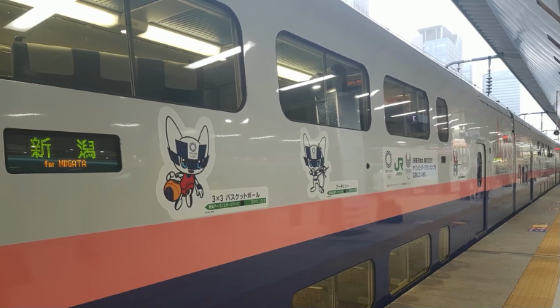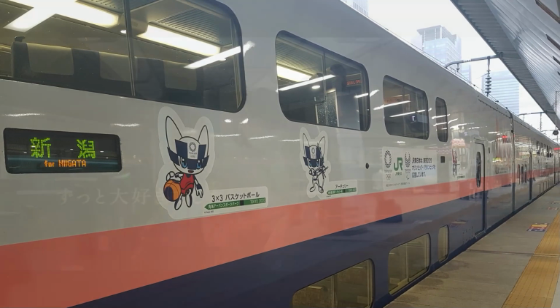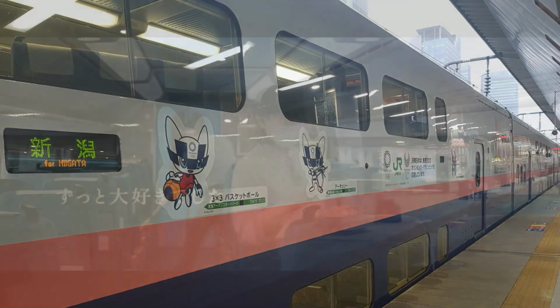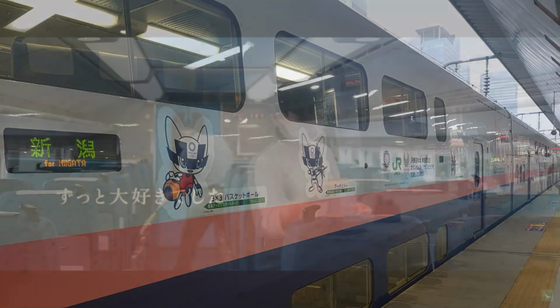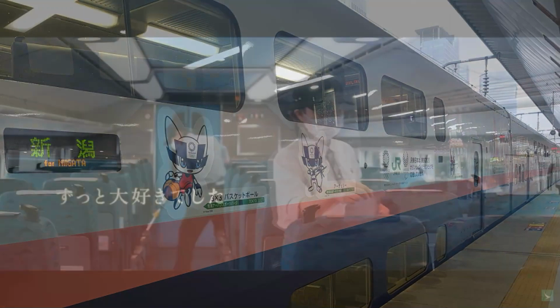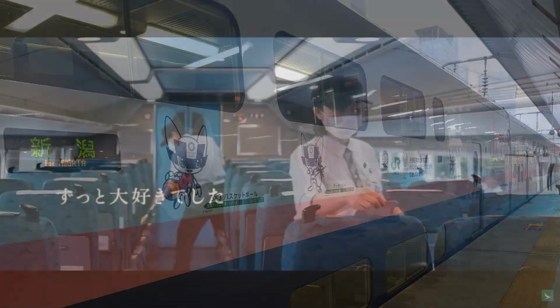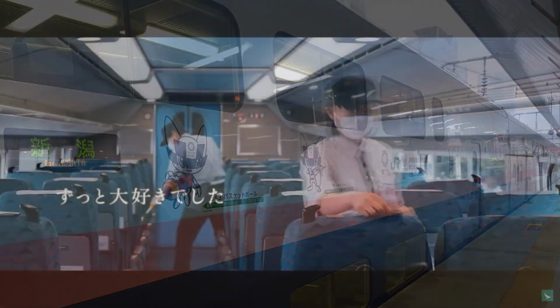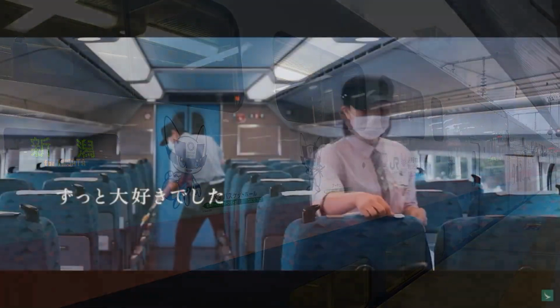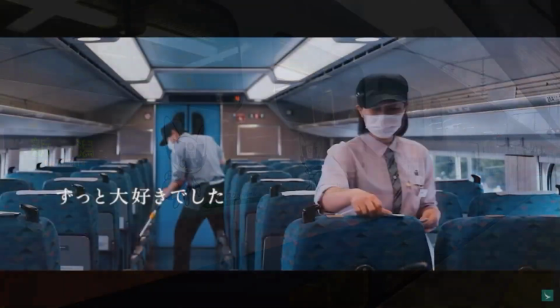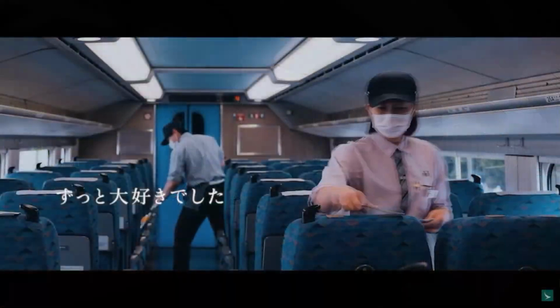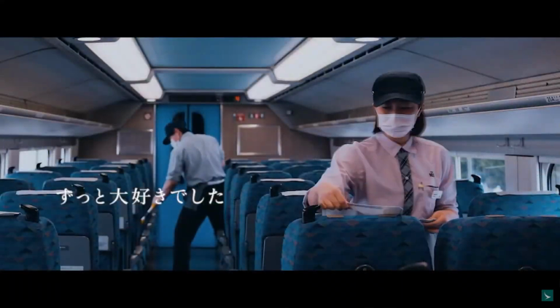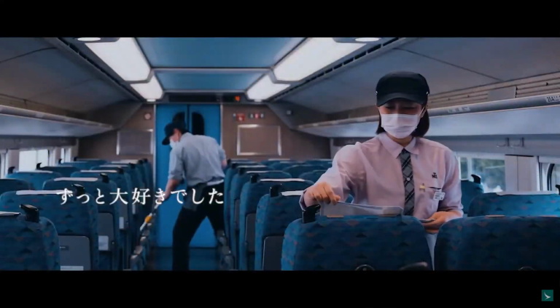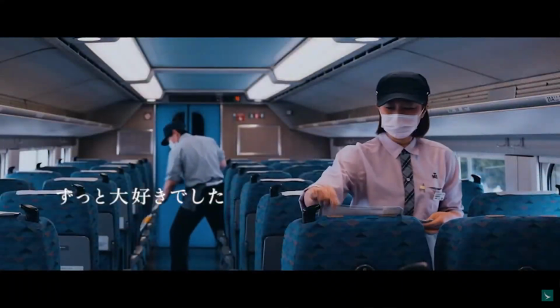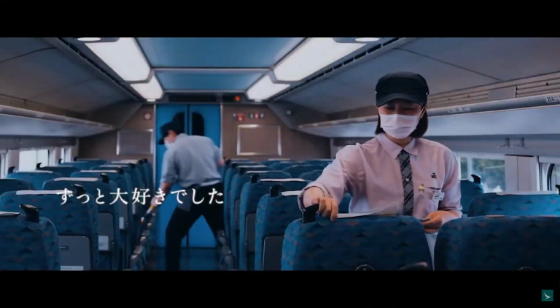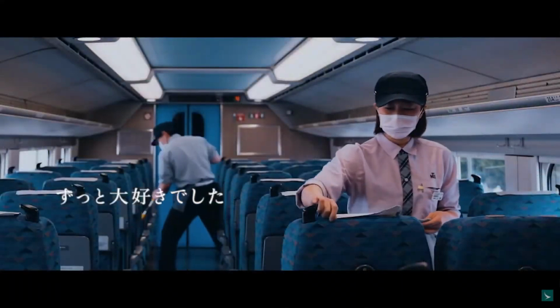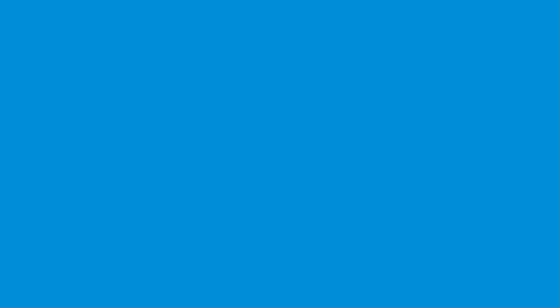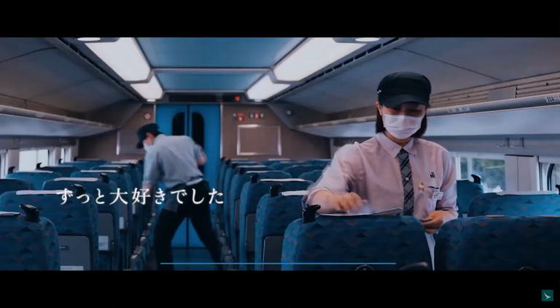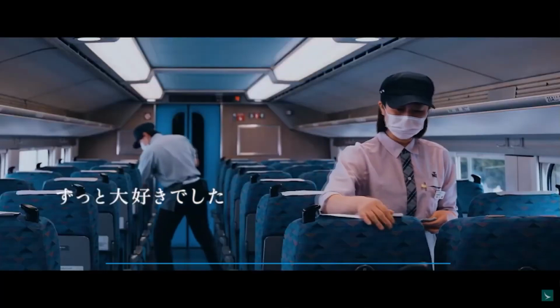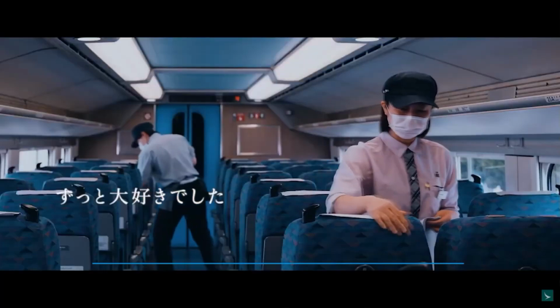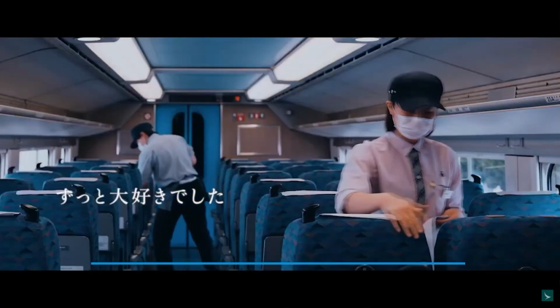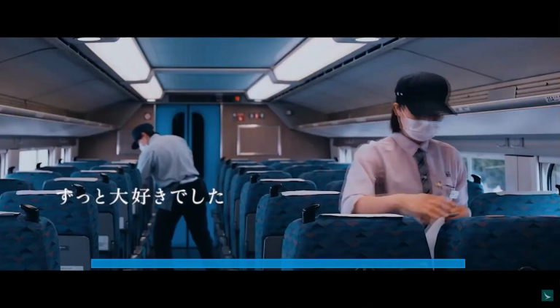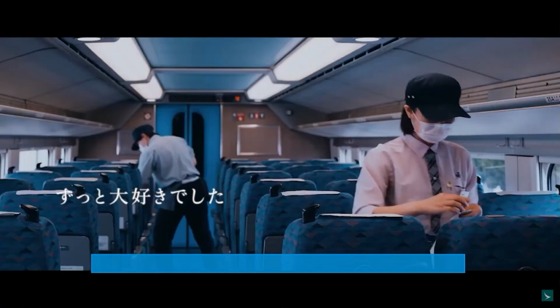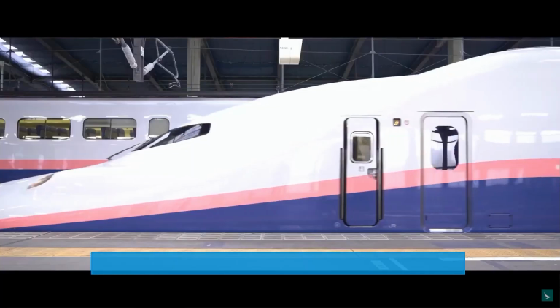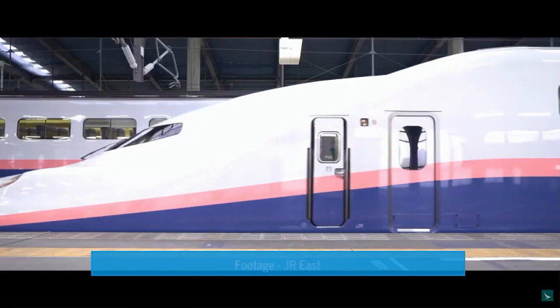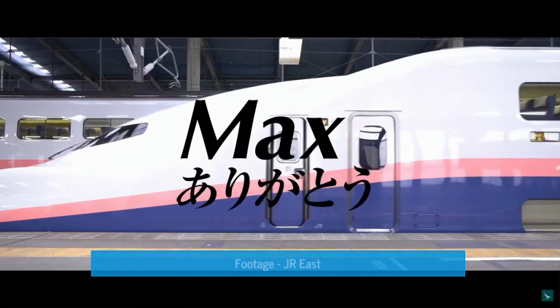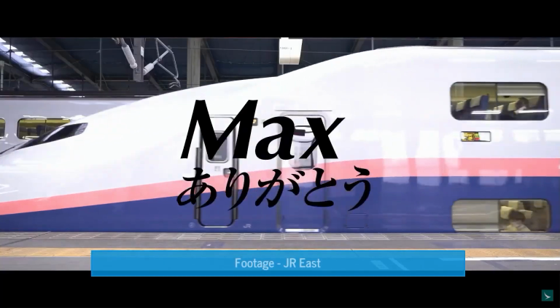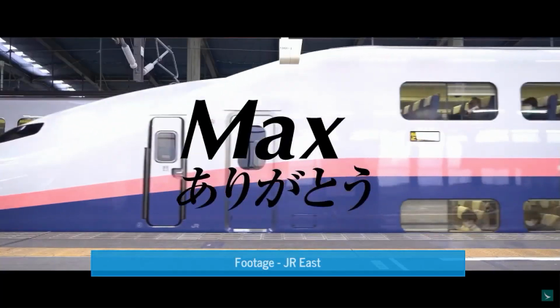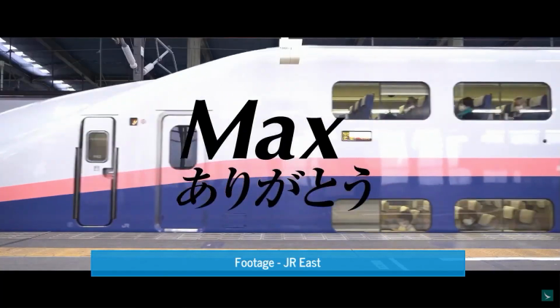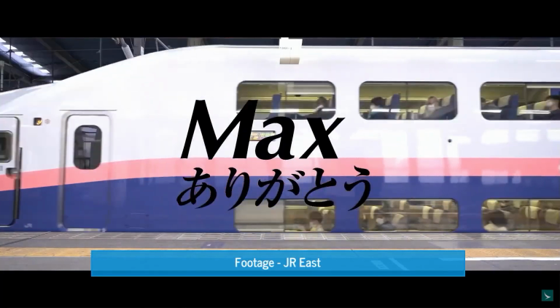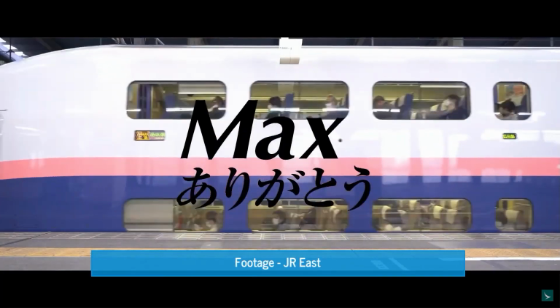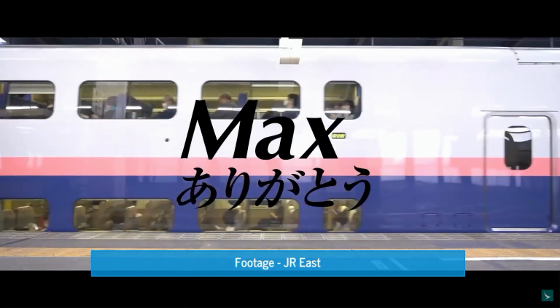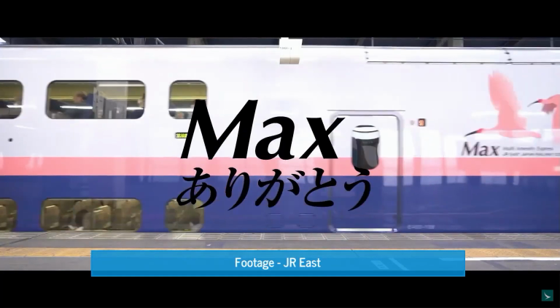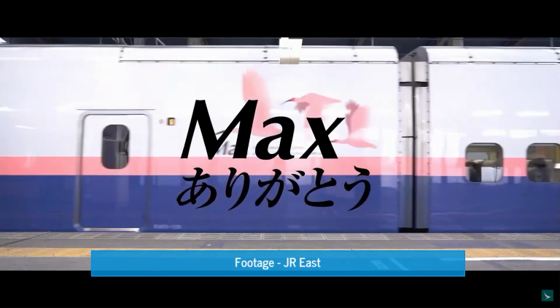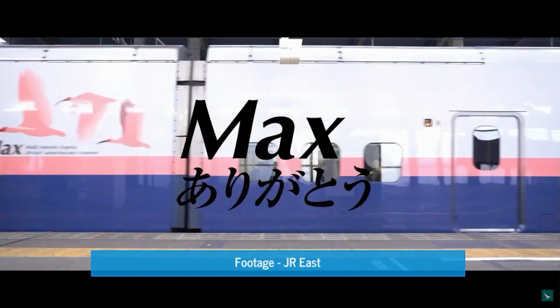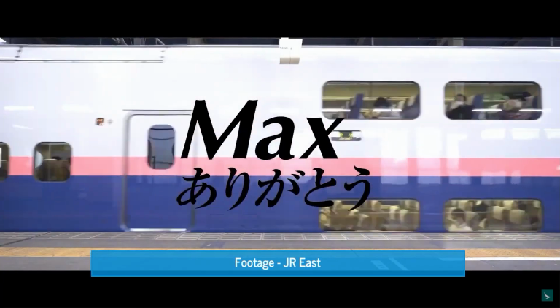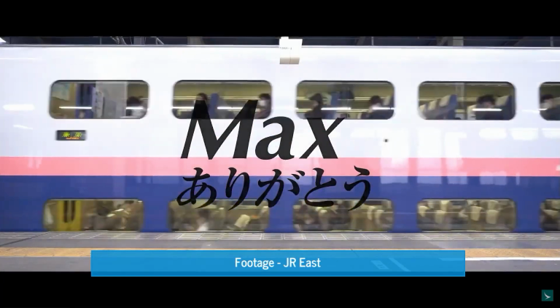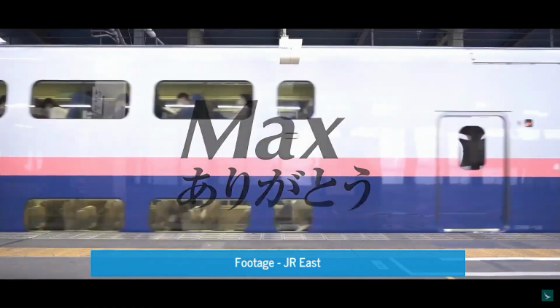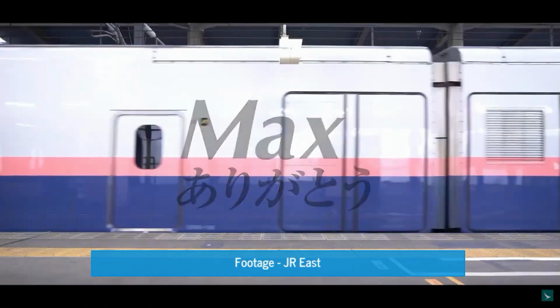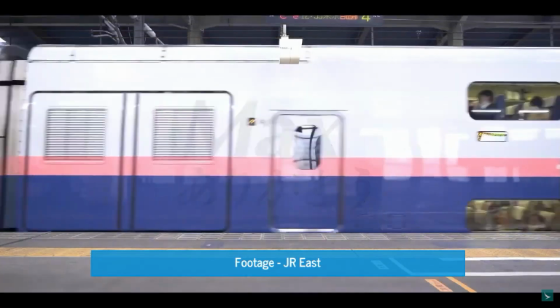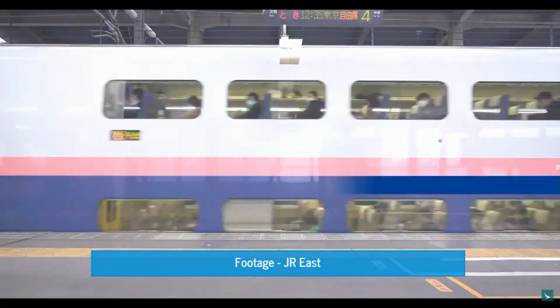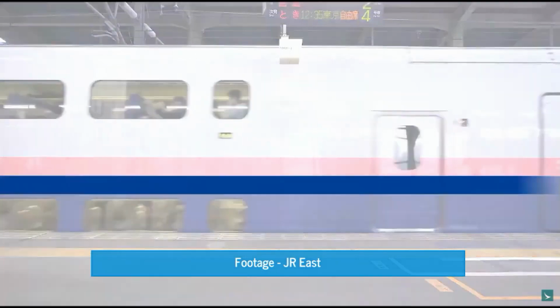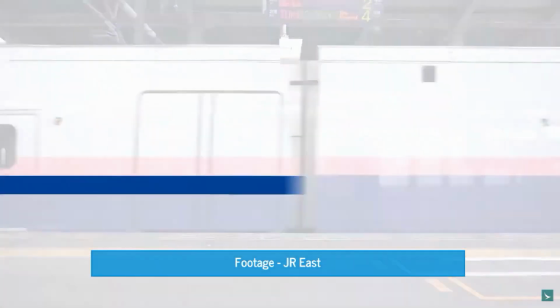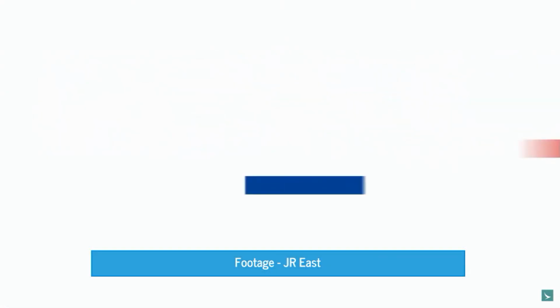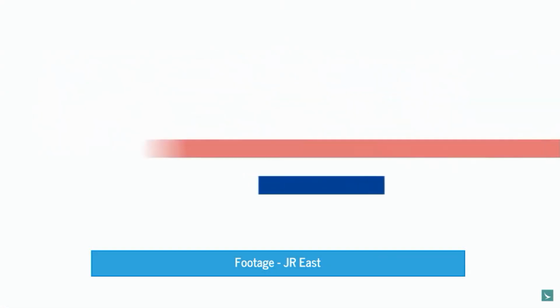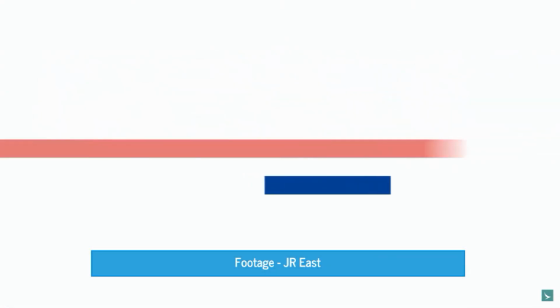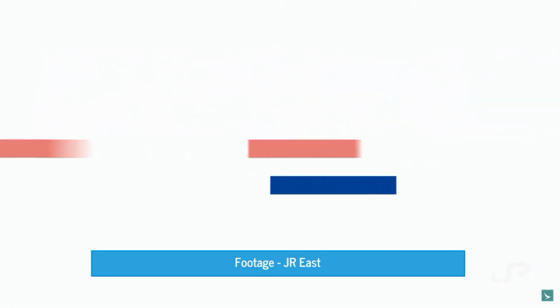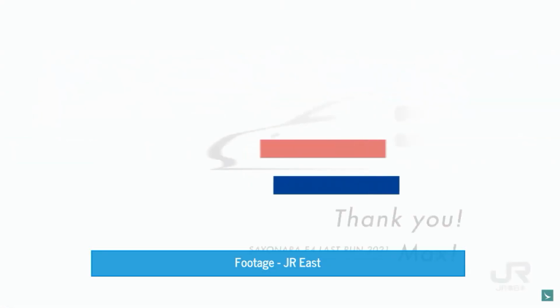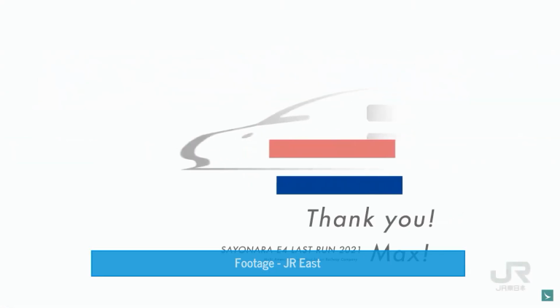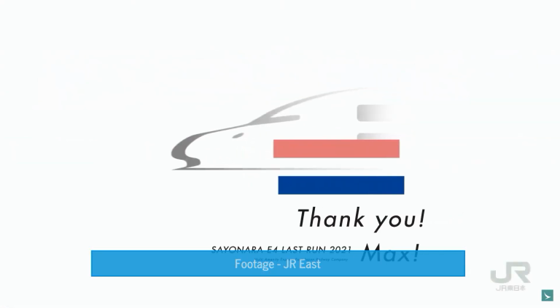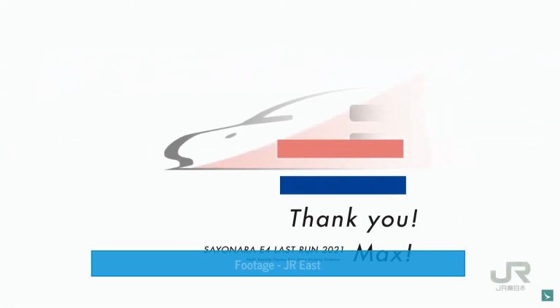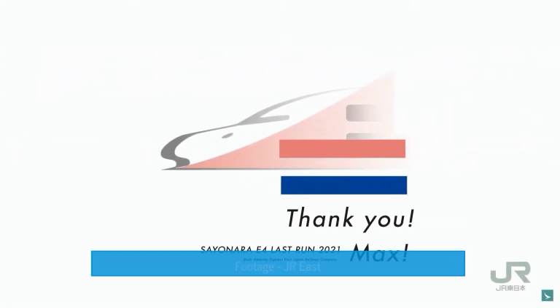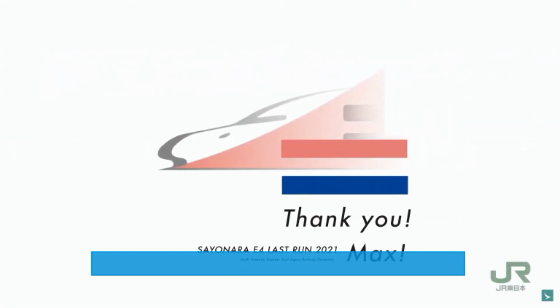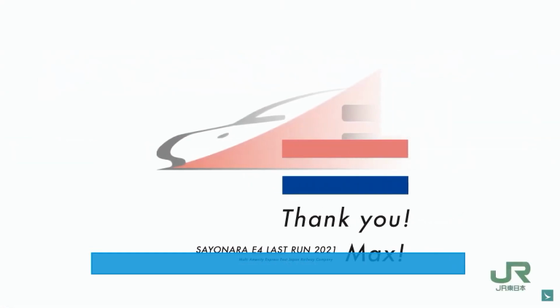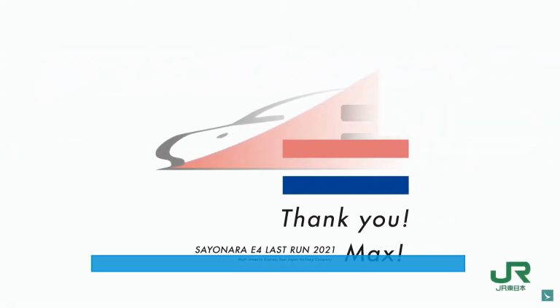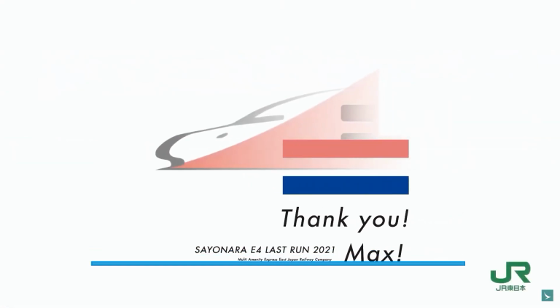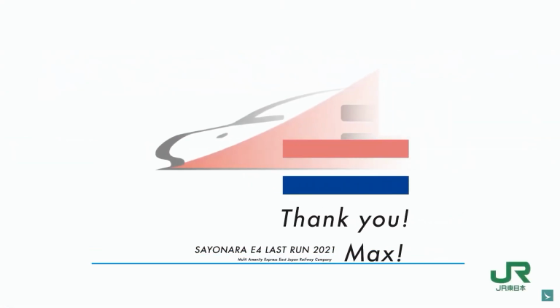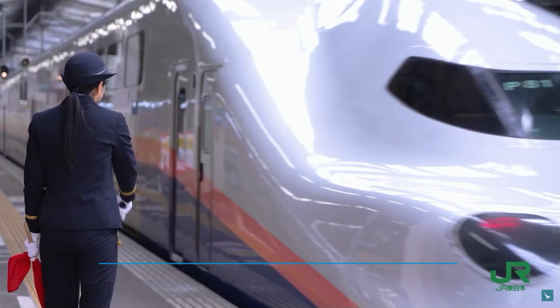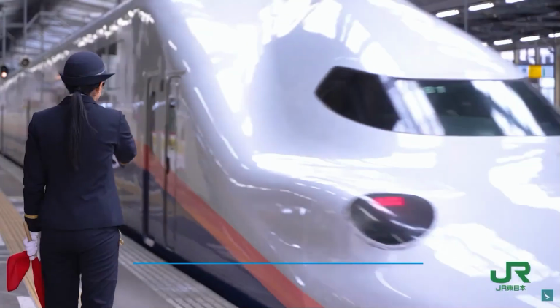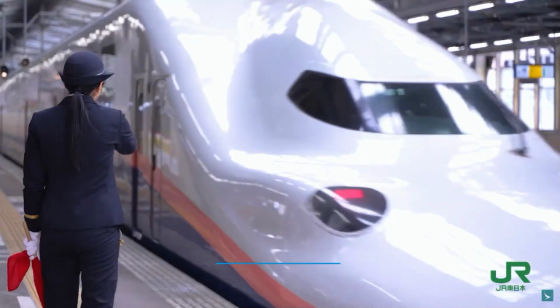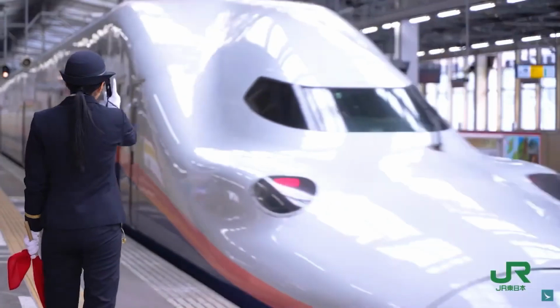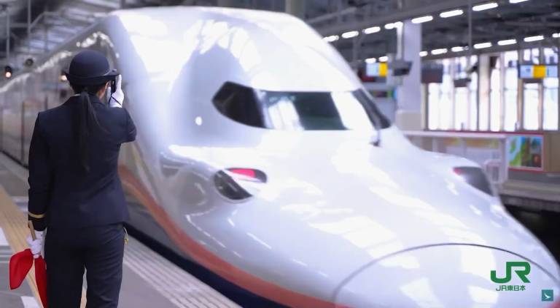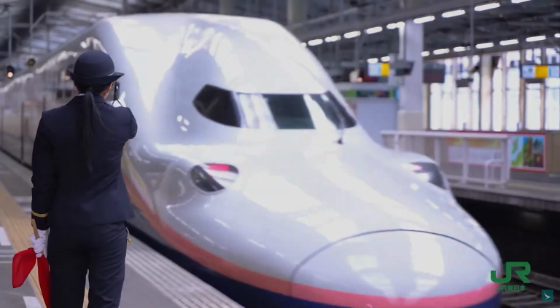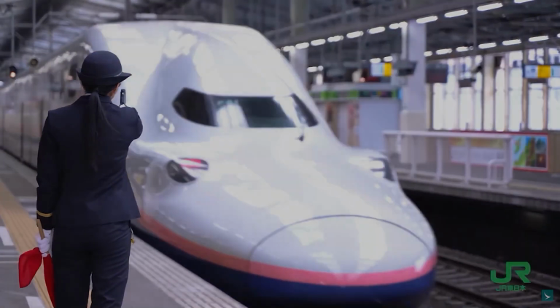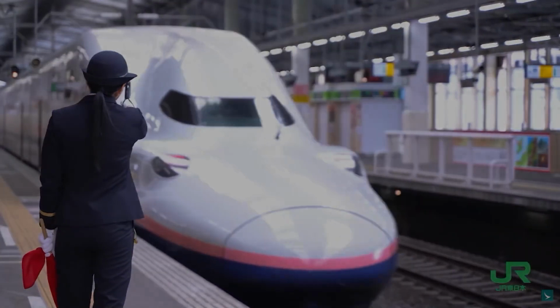Thank you so much for watching. I hope you found this informative and entertaining. If you did, please drop a like, feel free to subscribe, take care, and I'll see you next time.